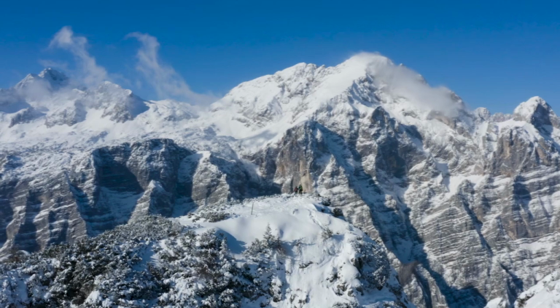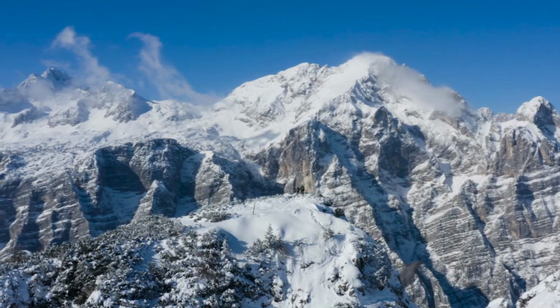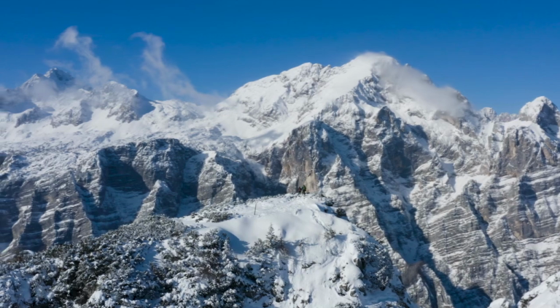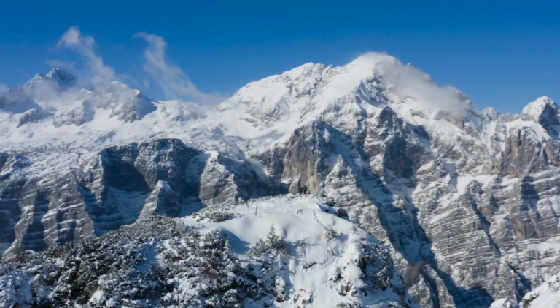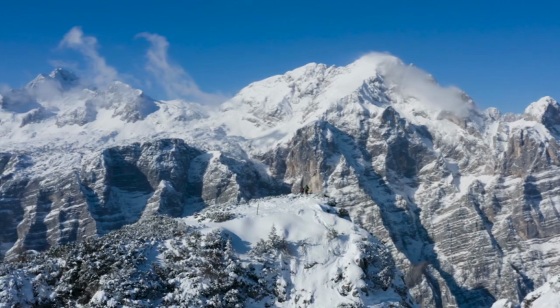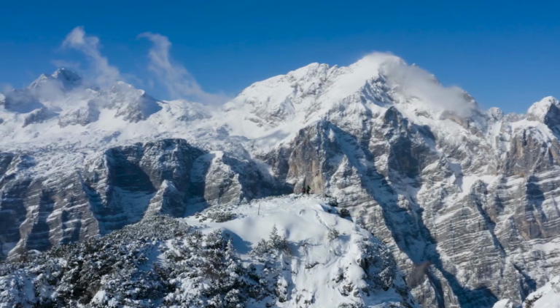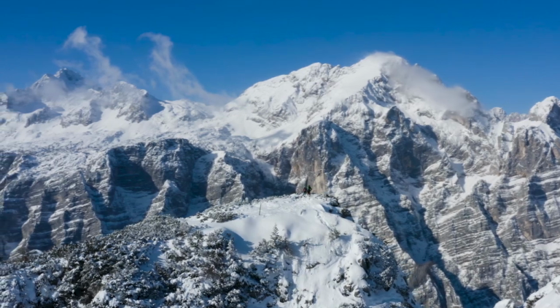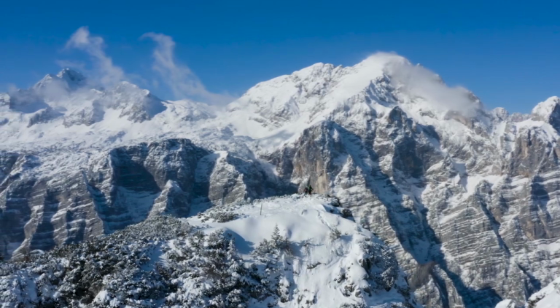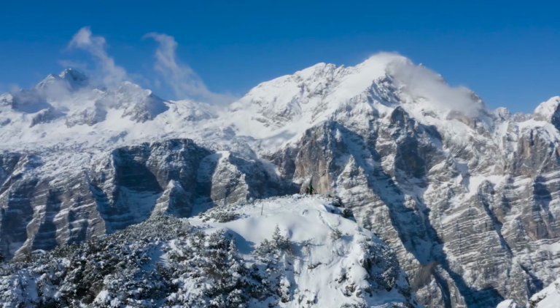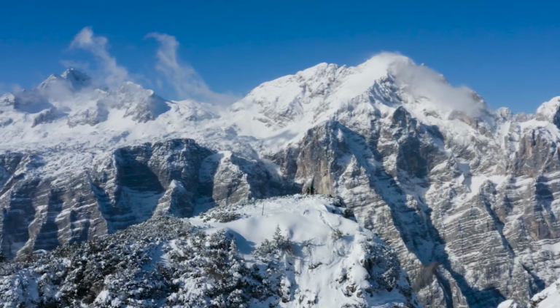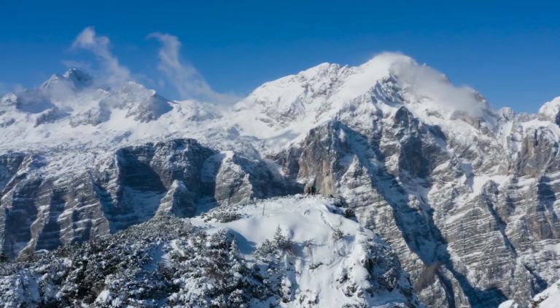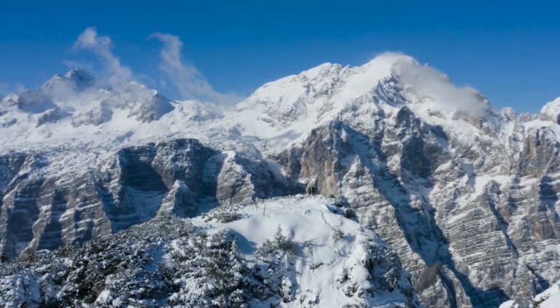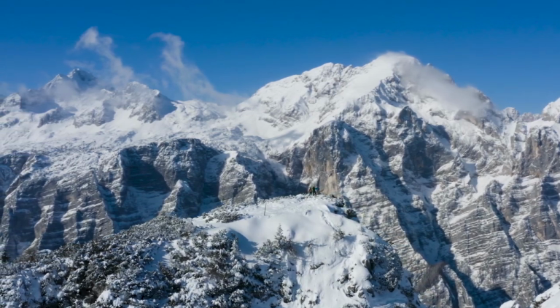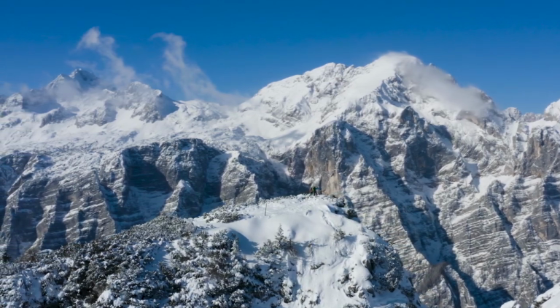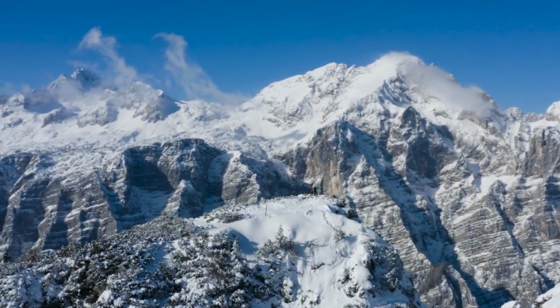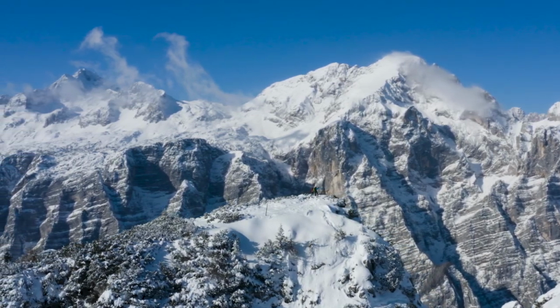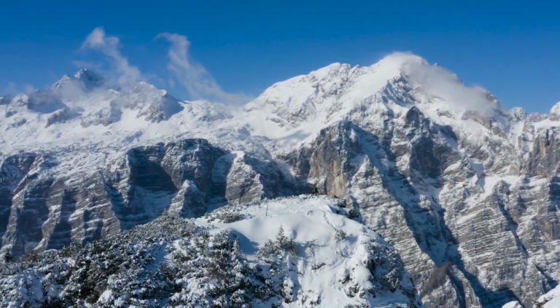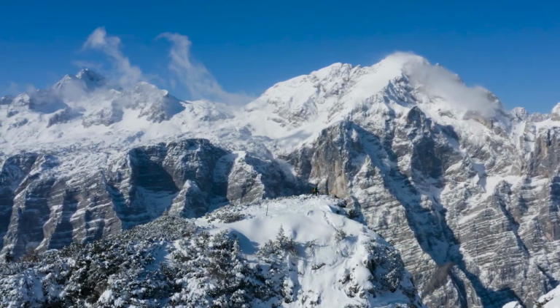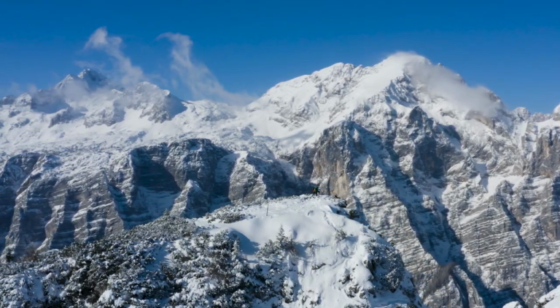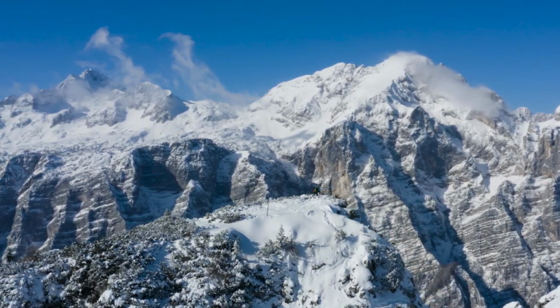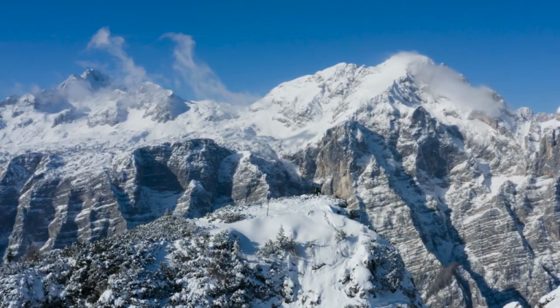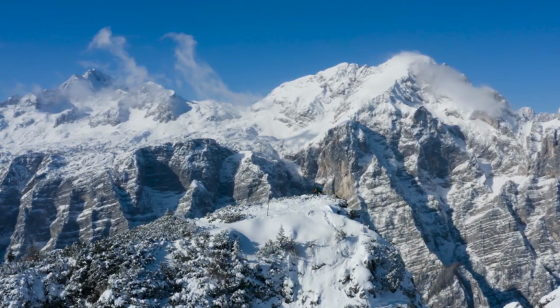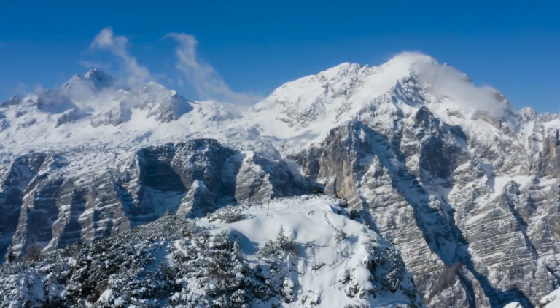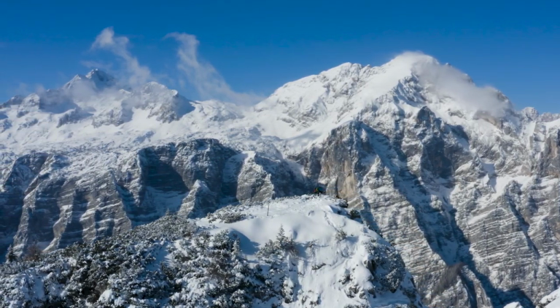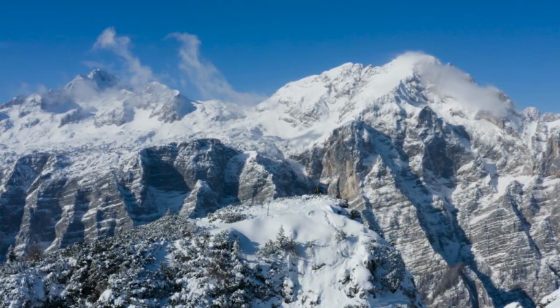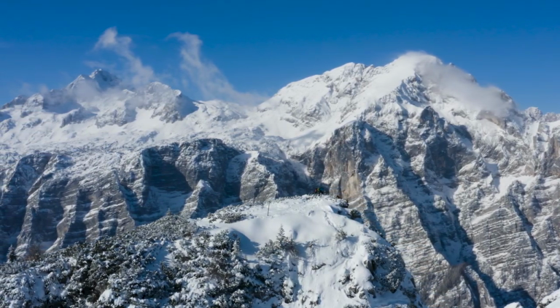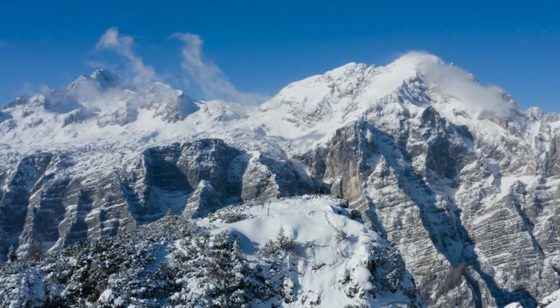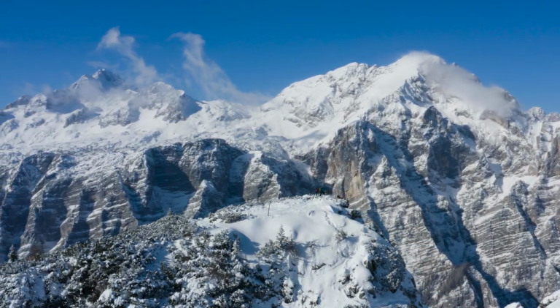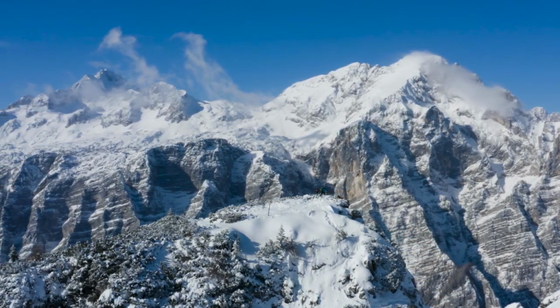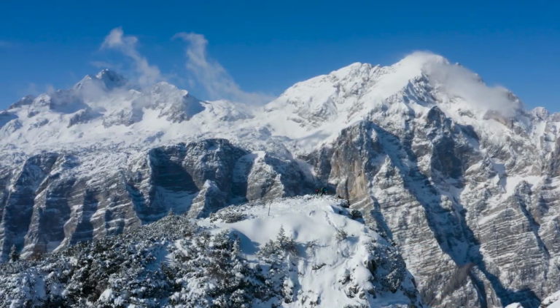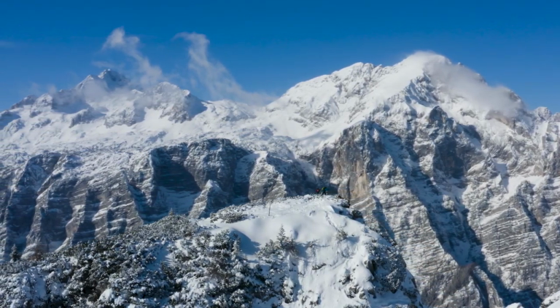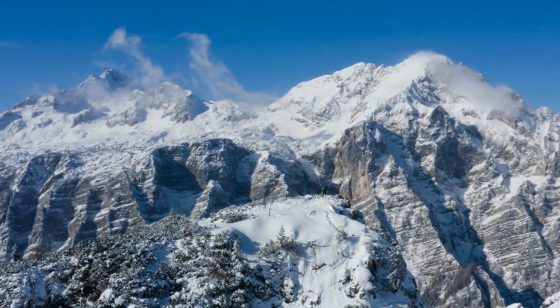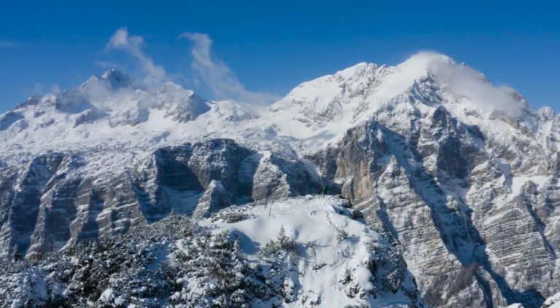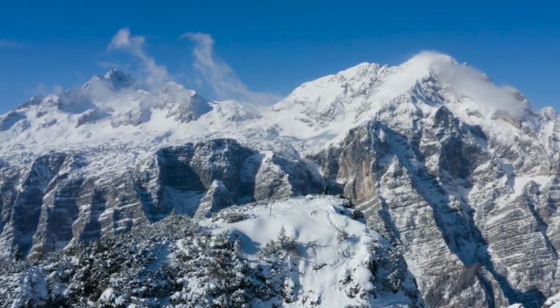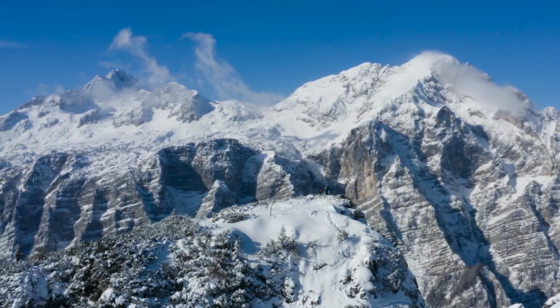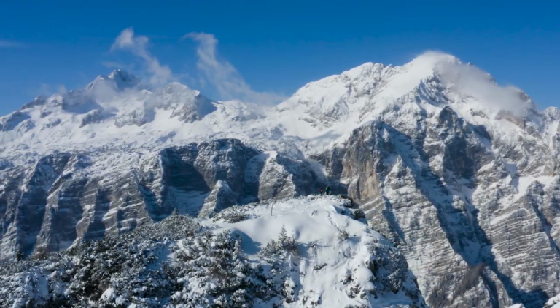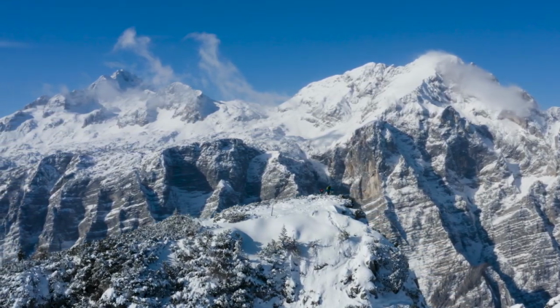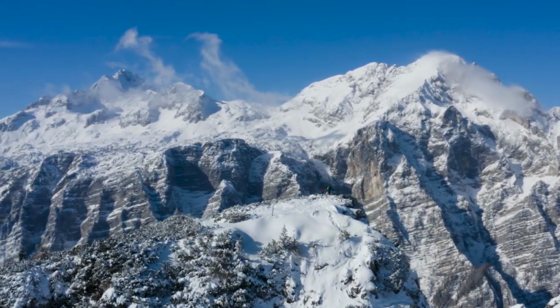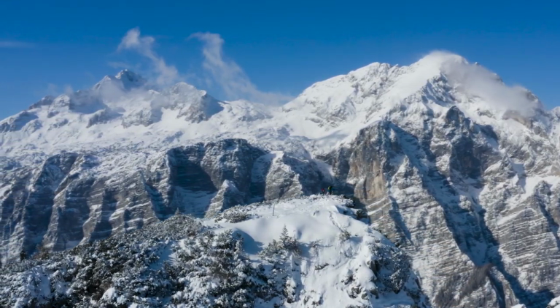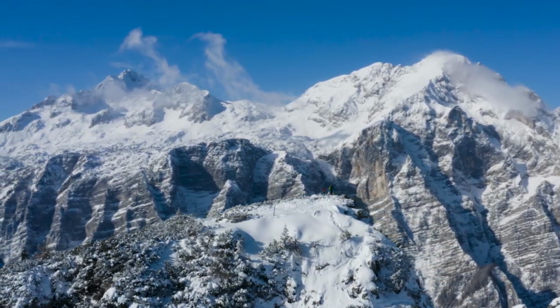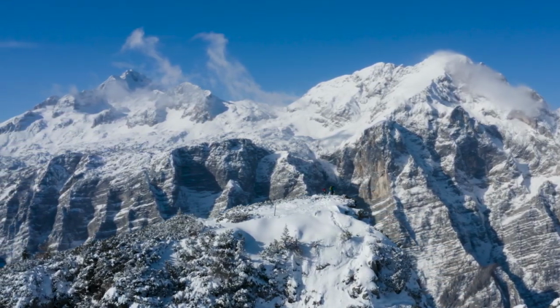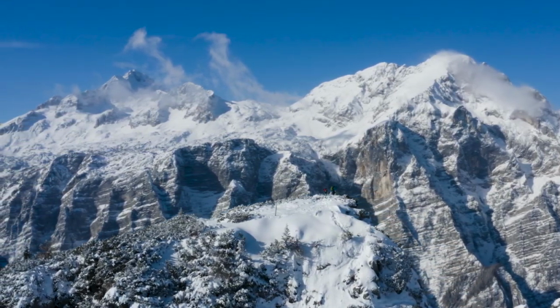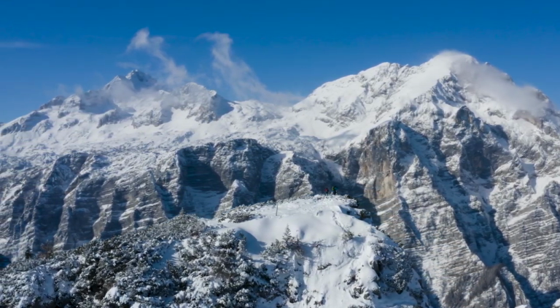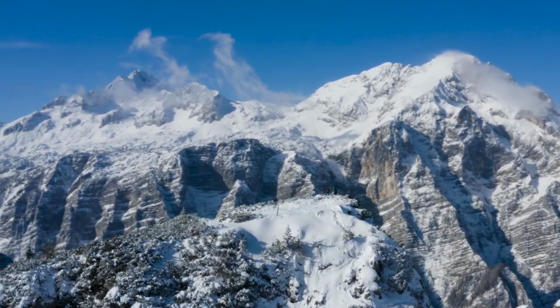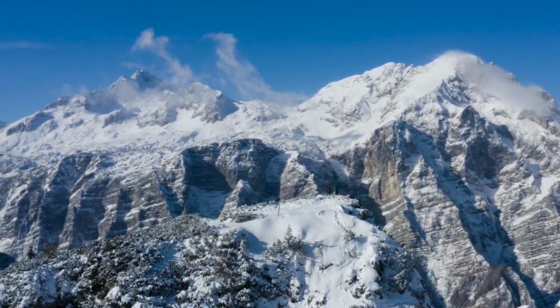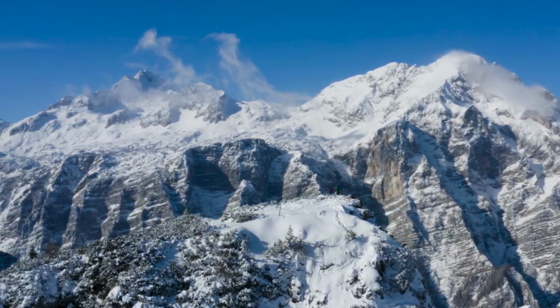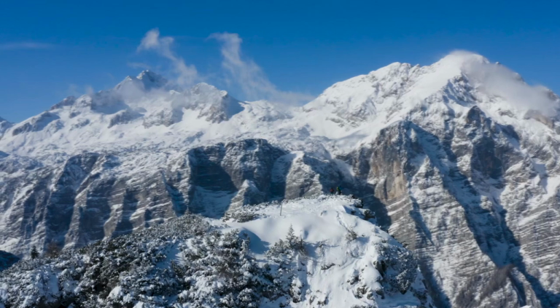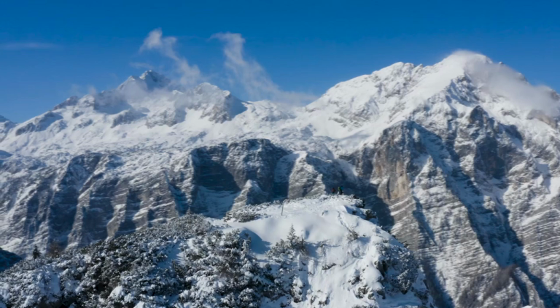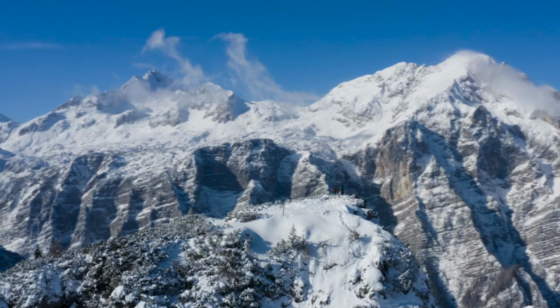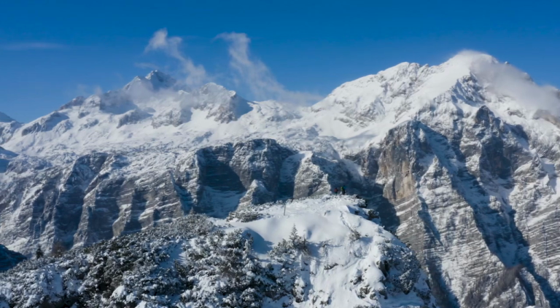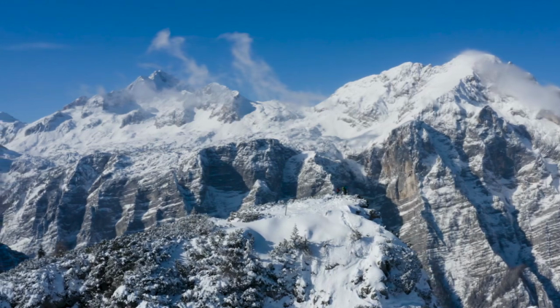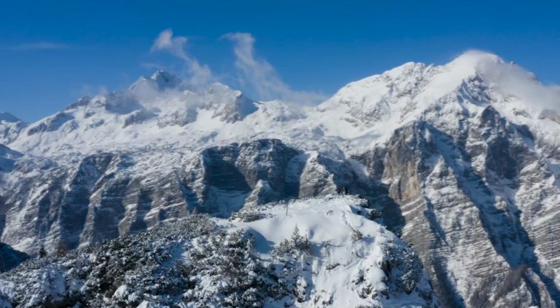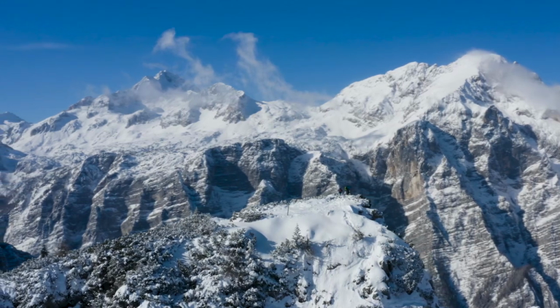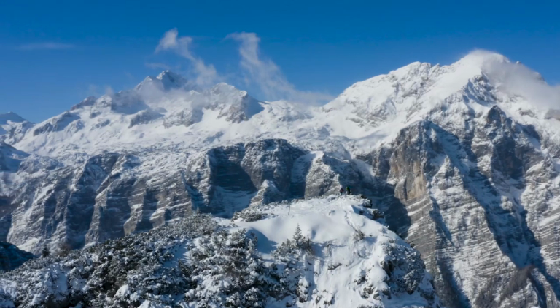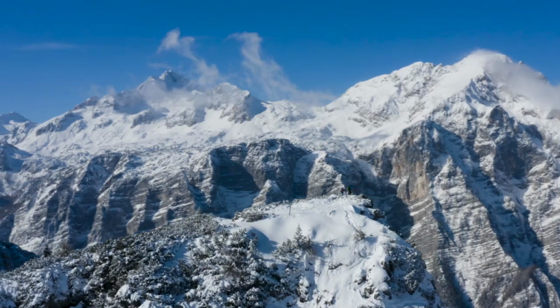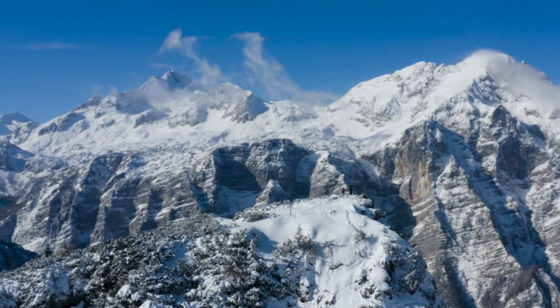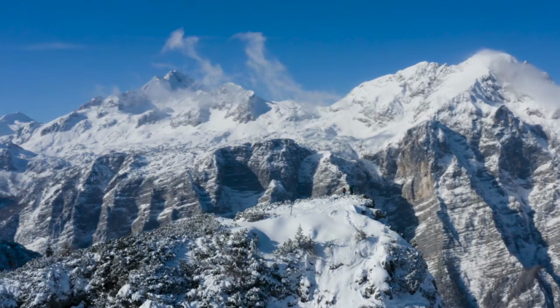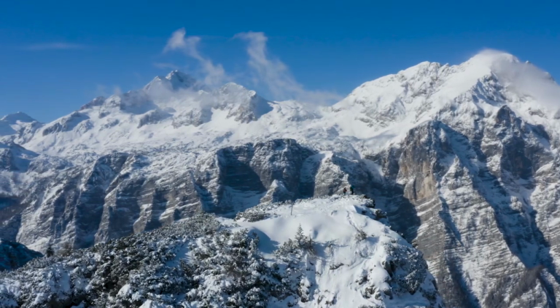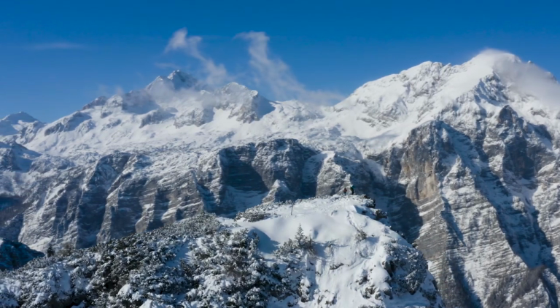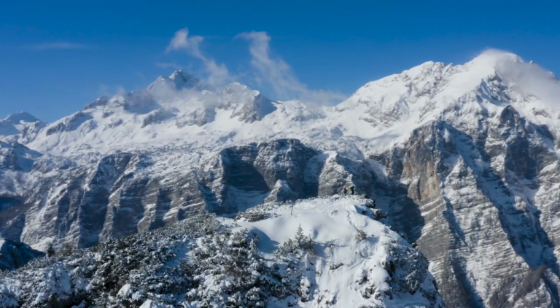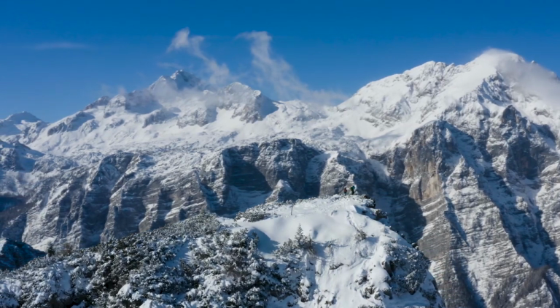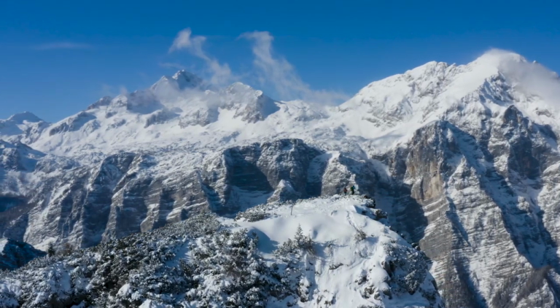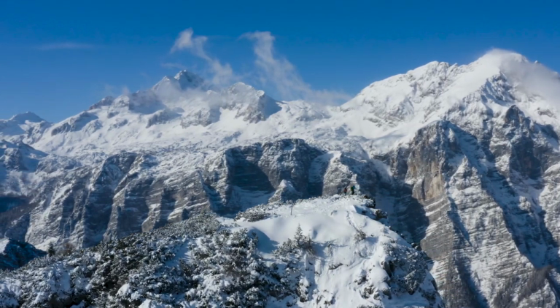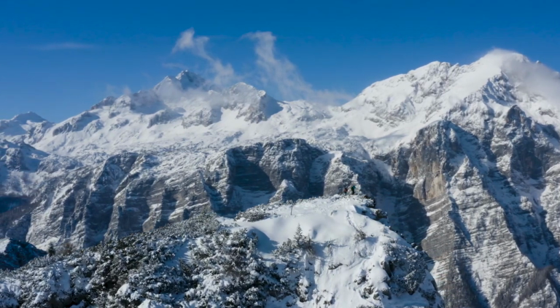The topic: Kyle Duggar. The question: why did the New England Patriots draft him in the second round? Let's just get into it.